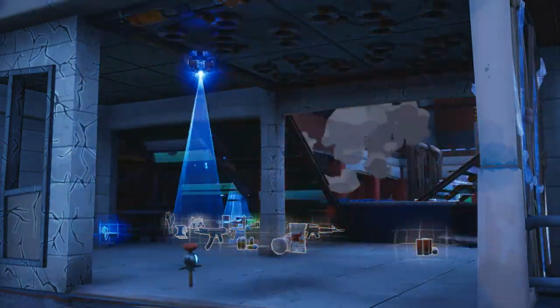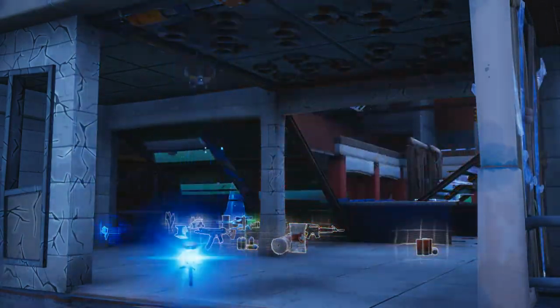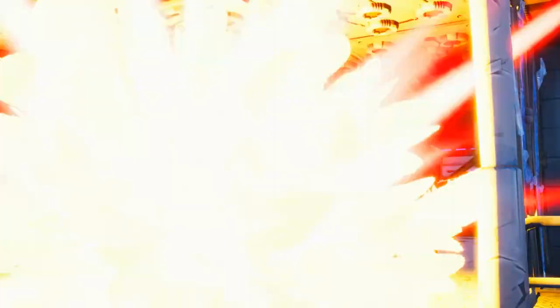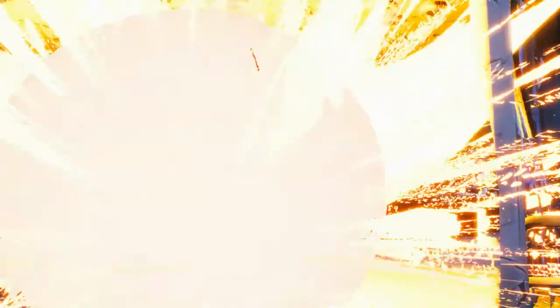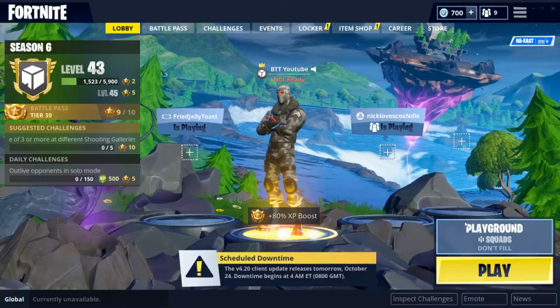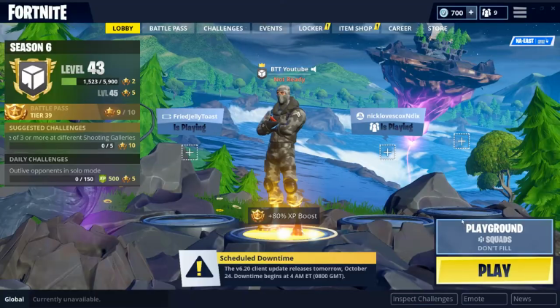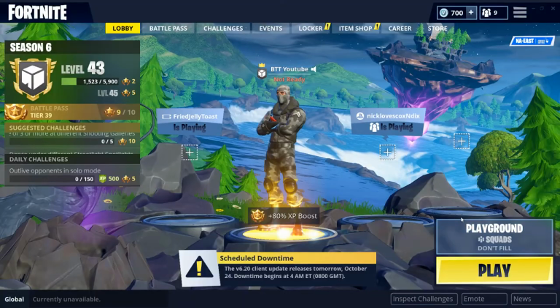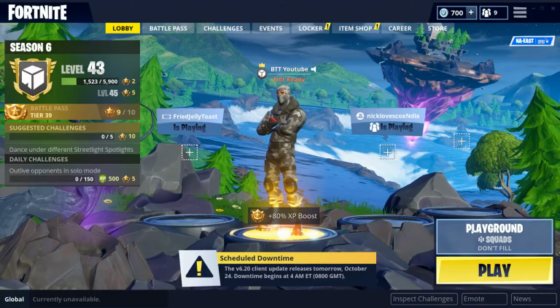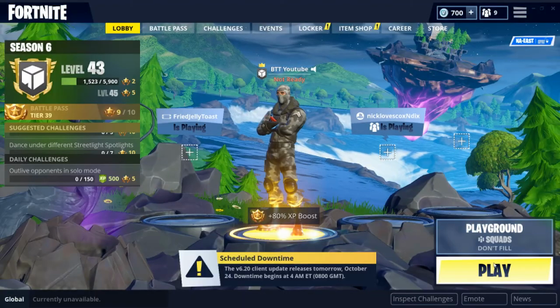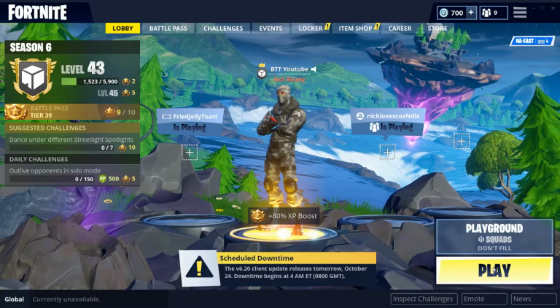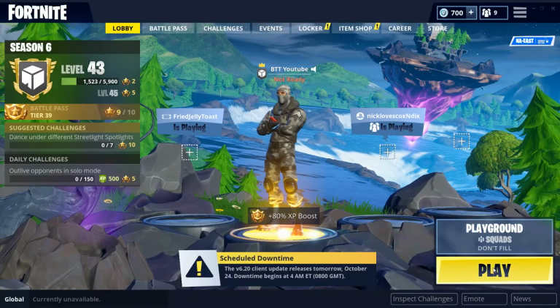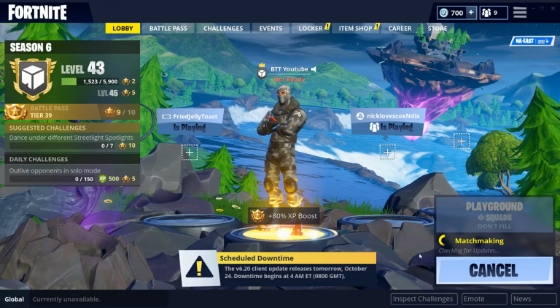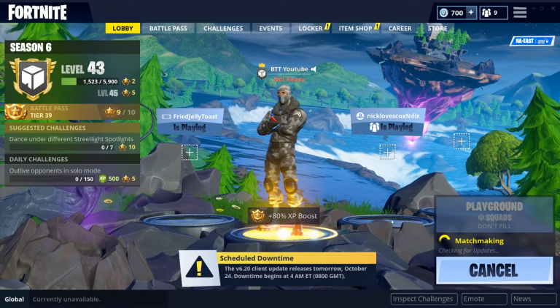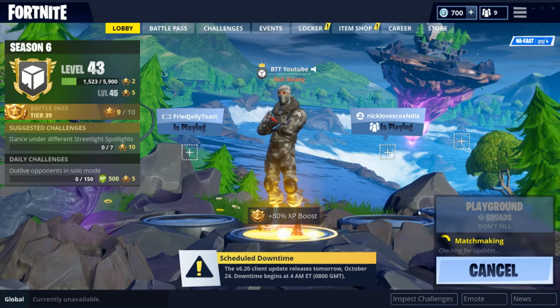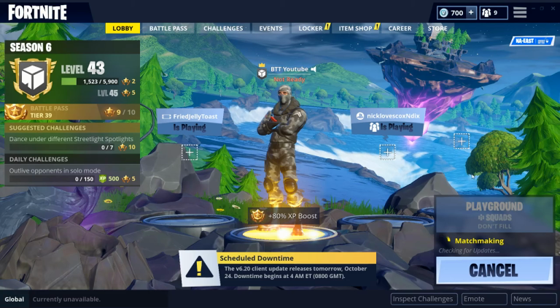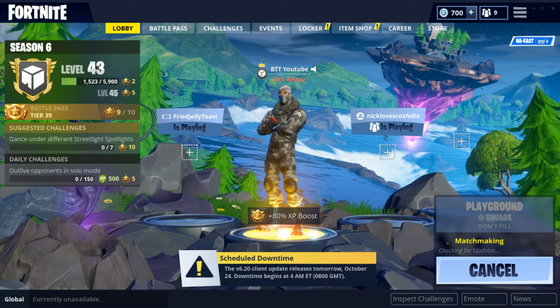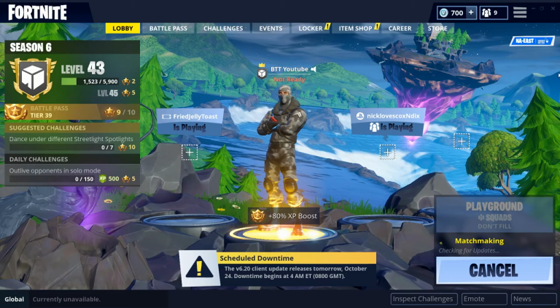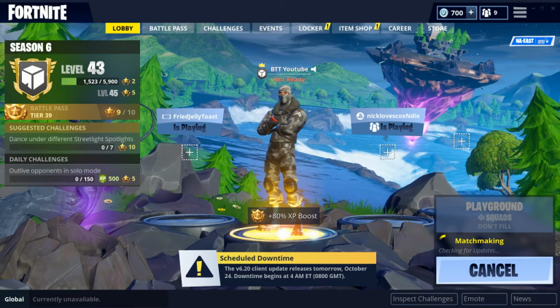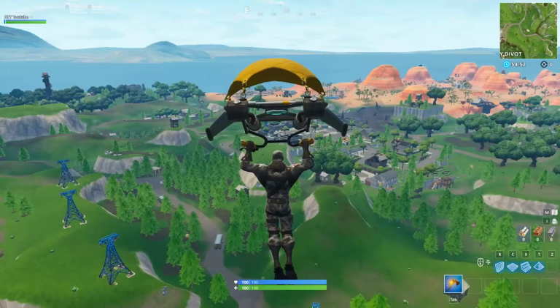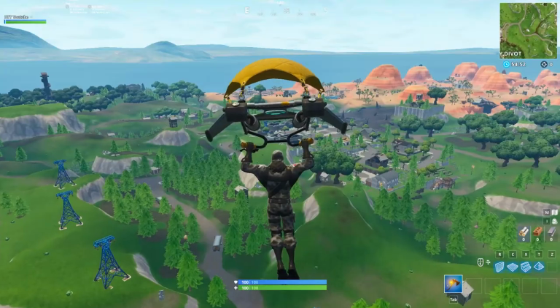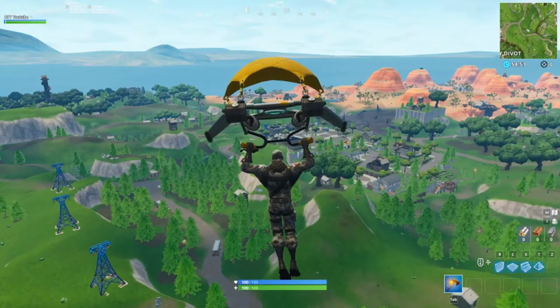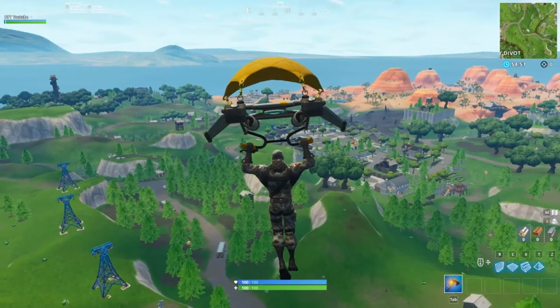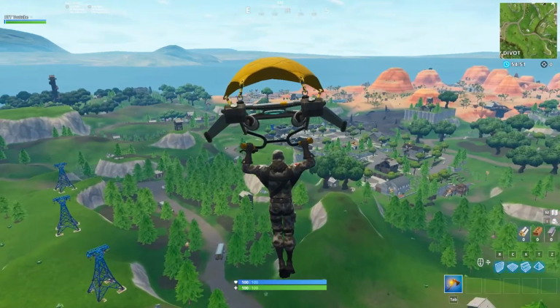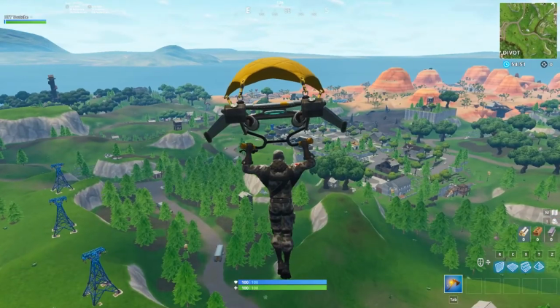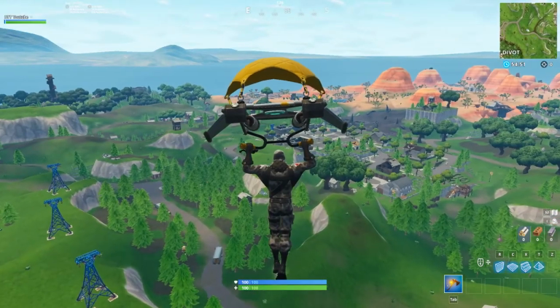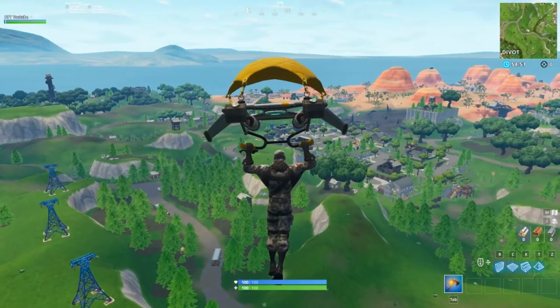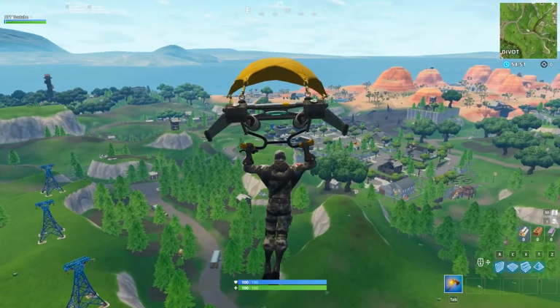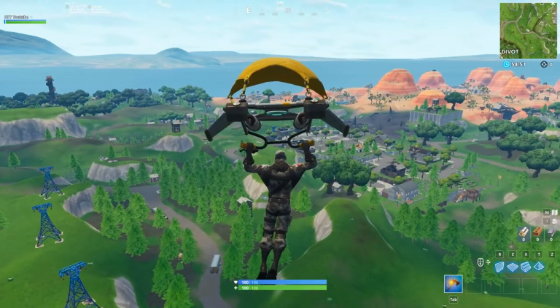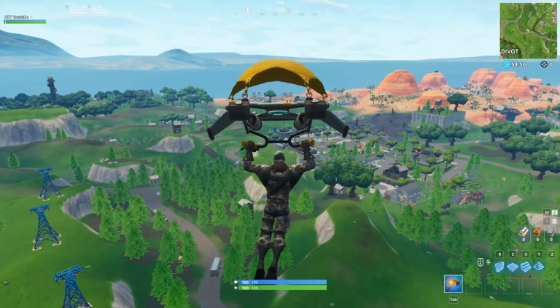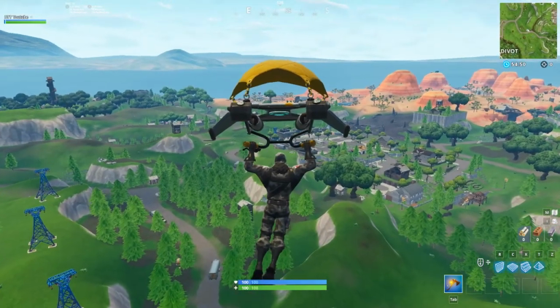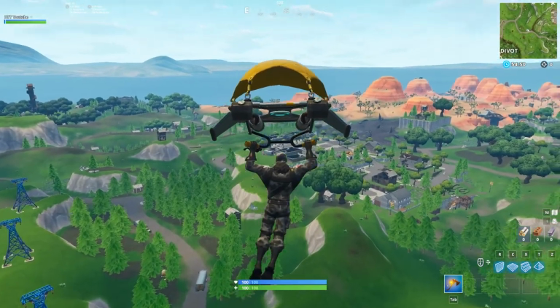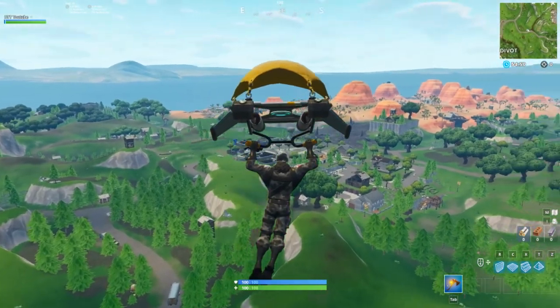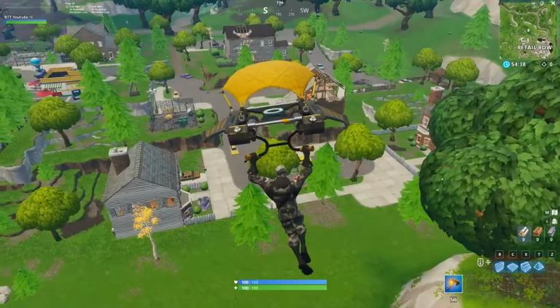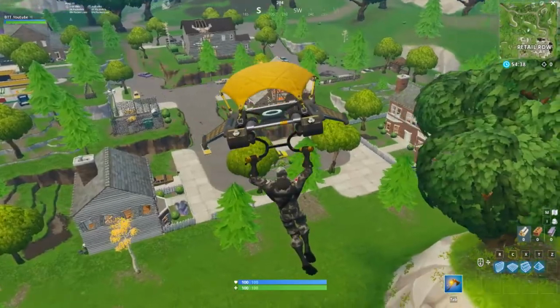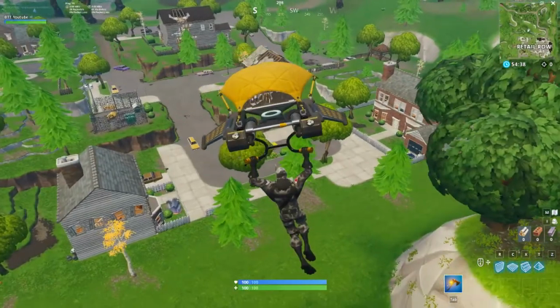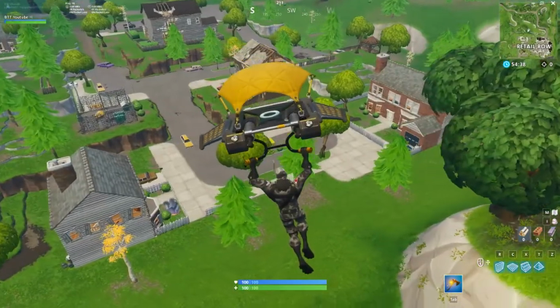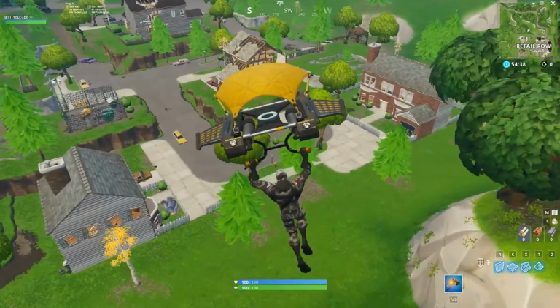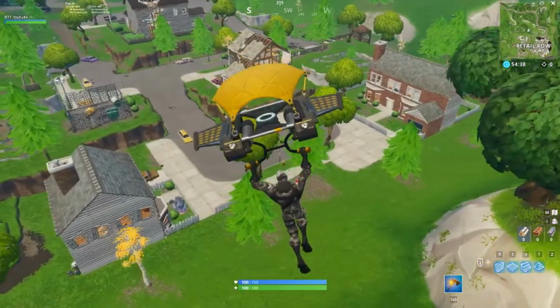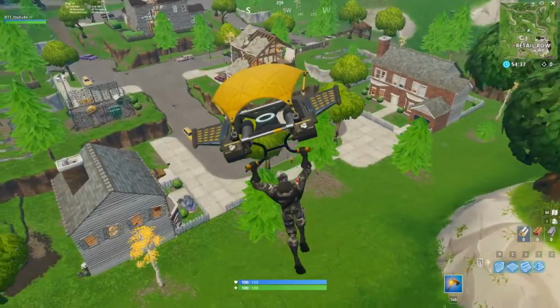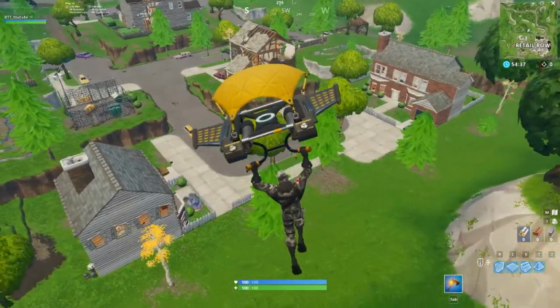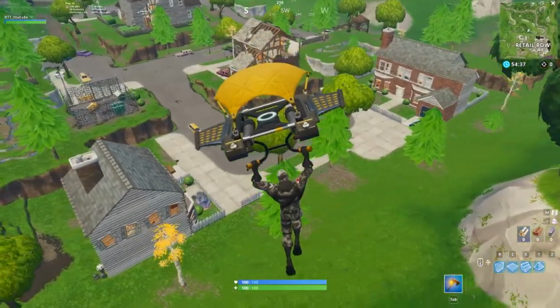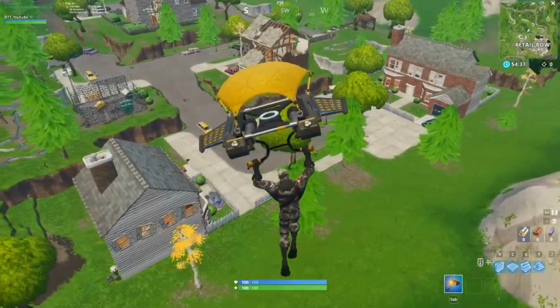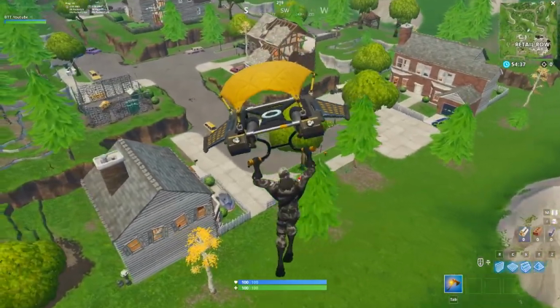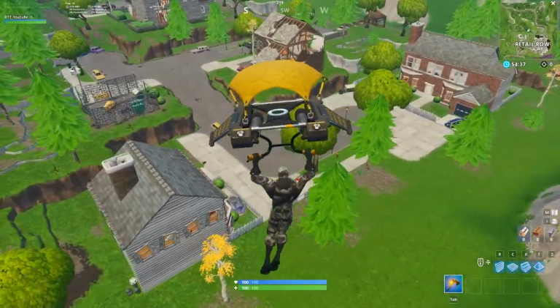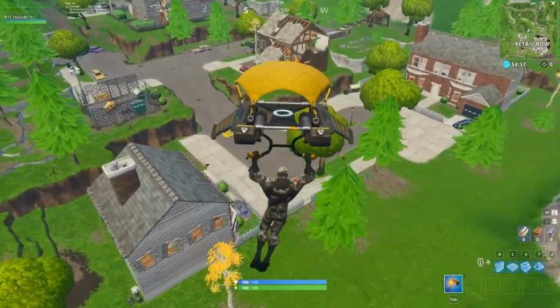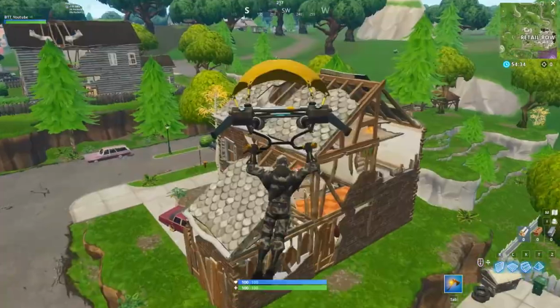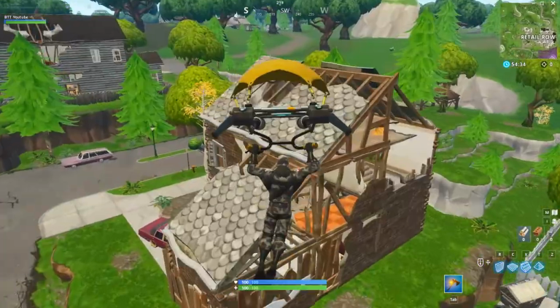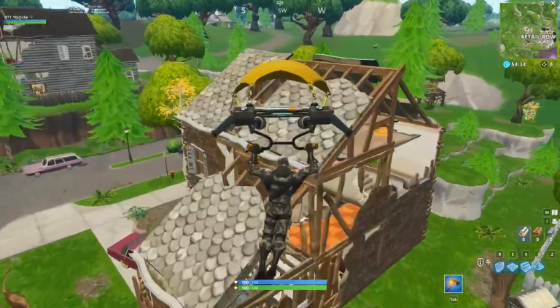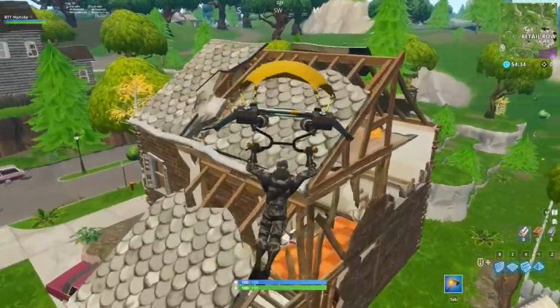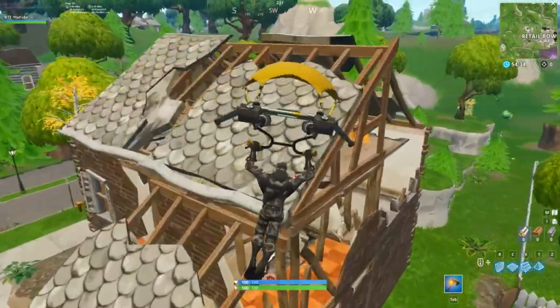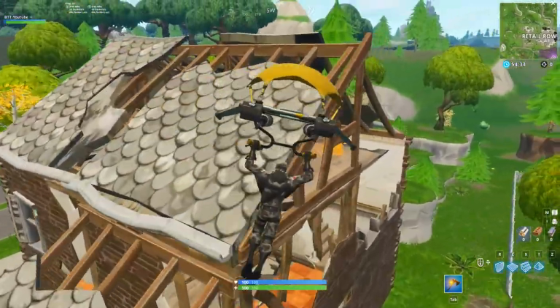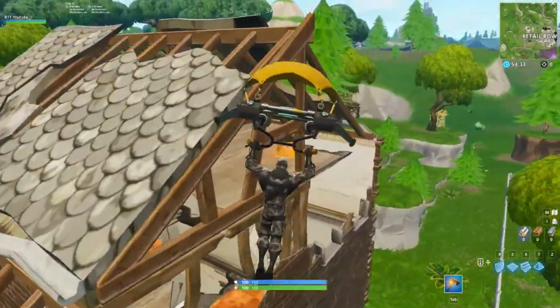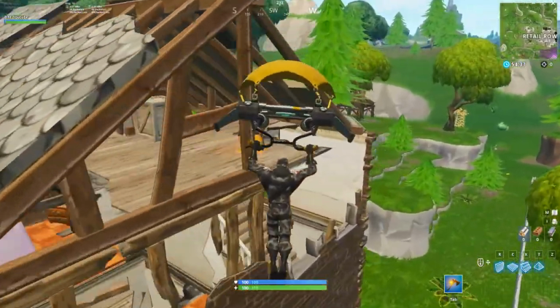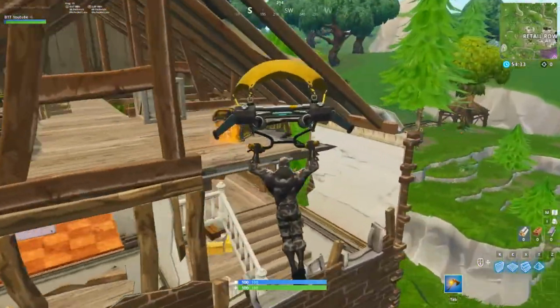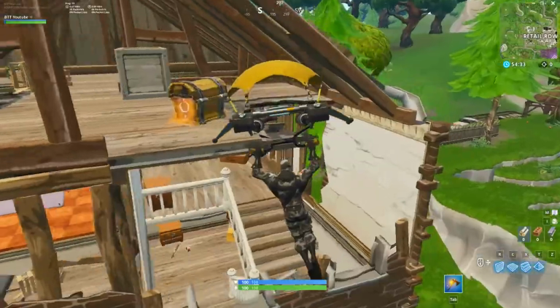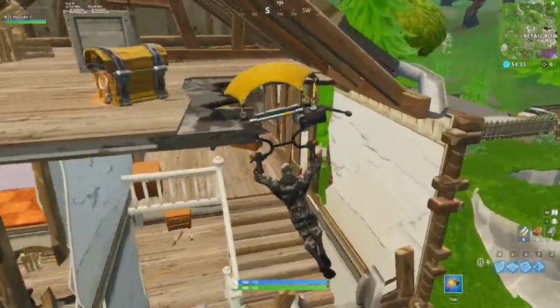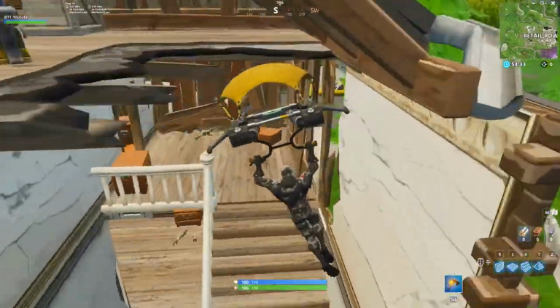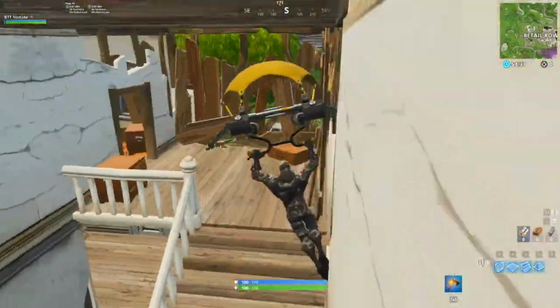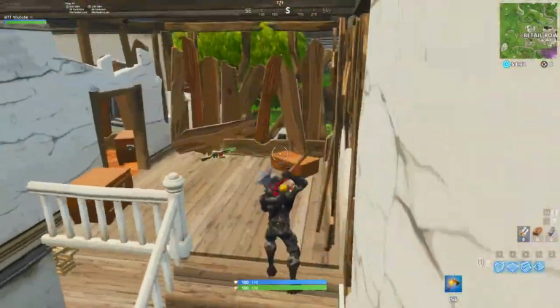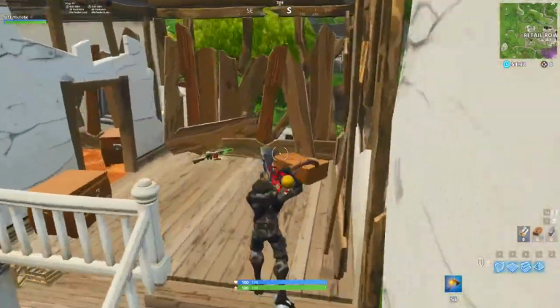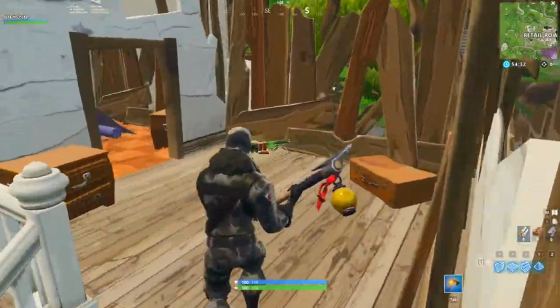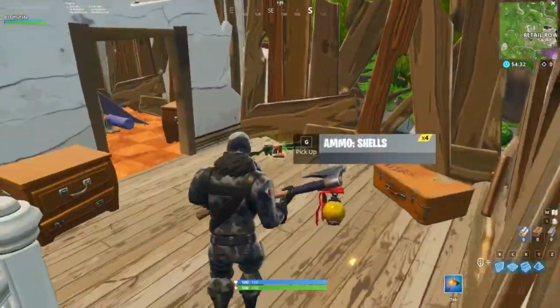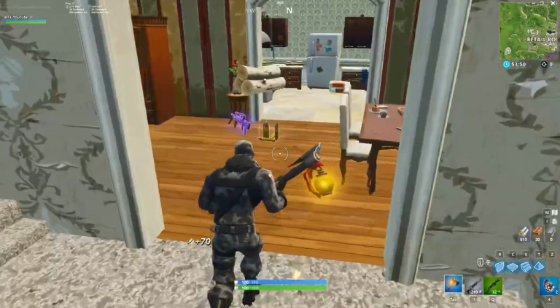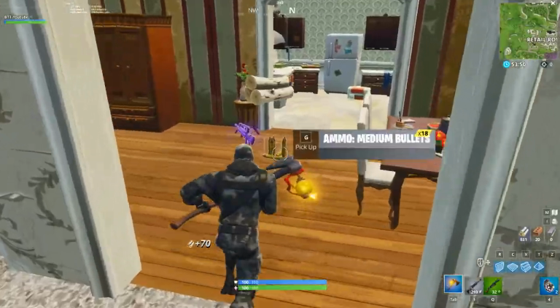What you need to do is go to playgrounds, make your way over to Retail Row, pick up any weapon of choice, then farm up to maximum wood.